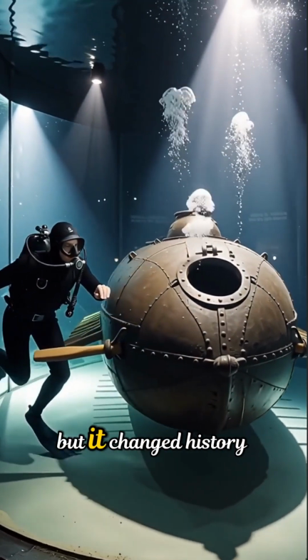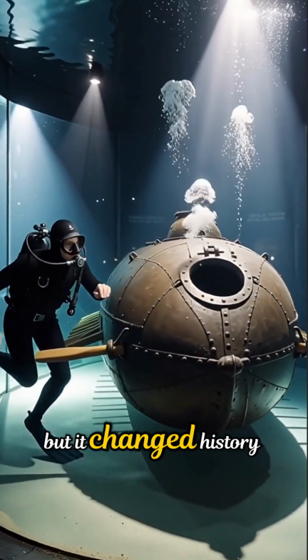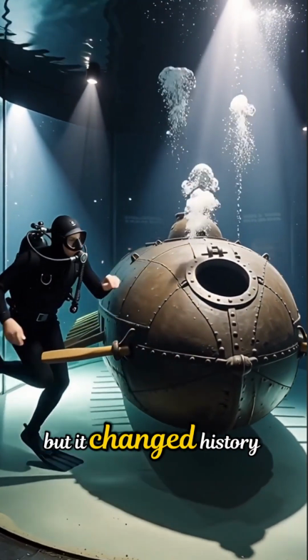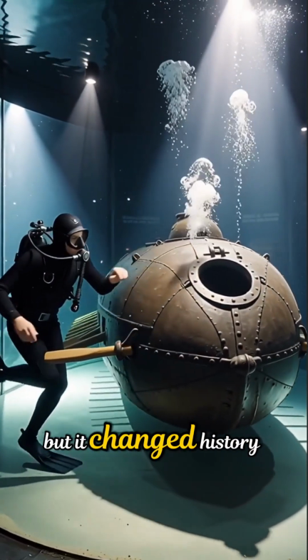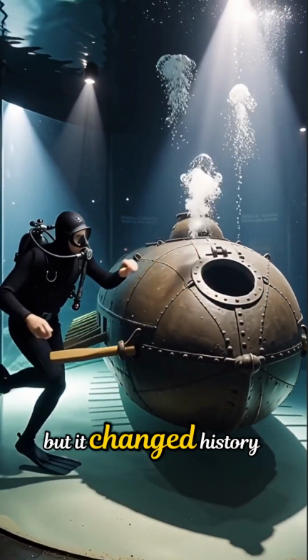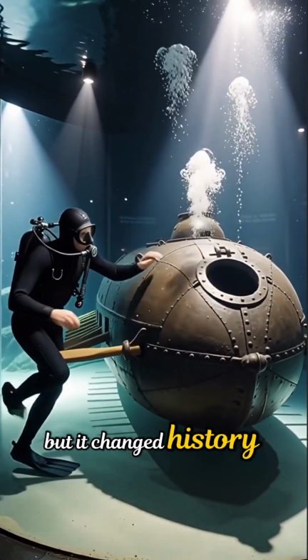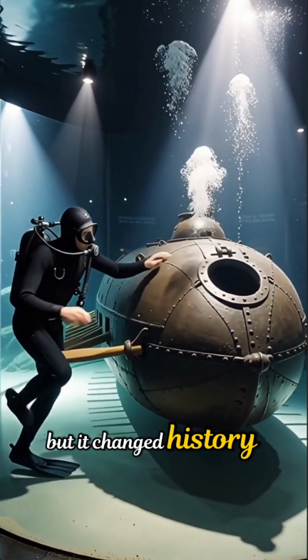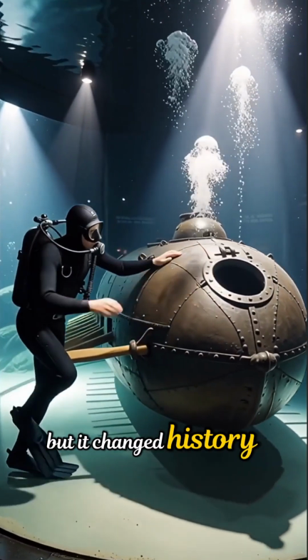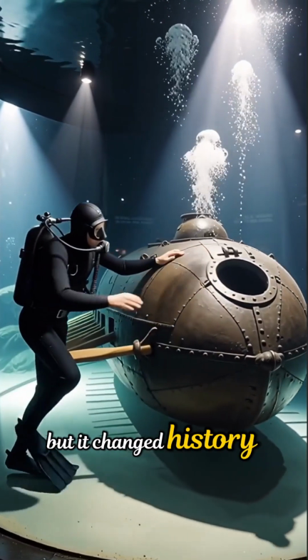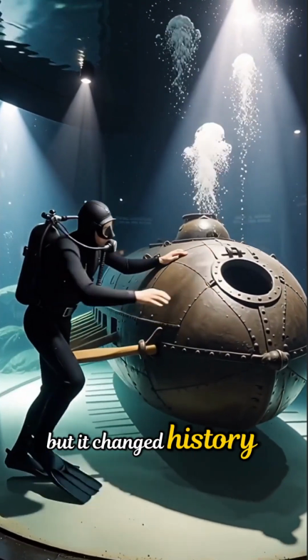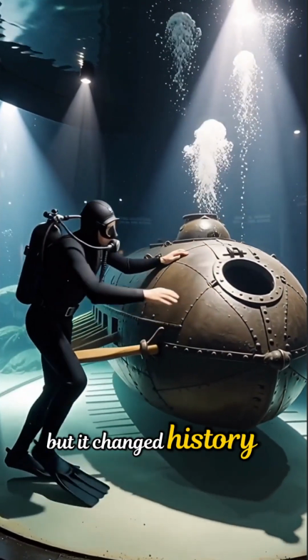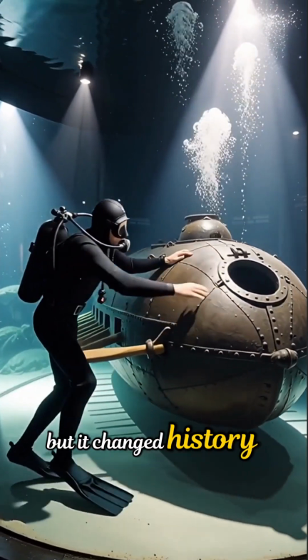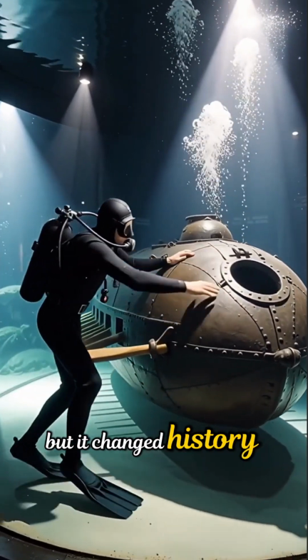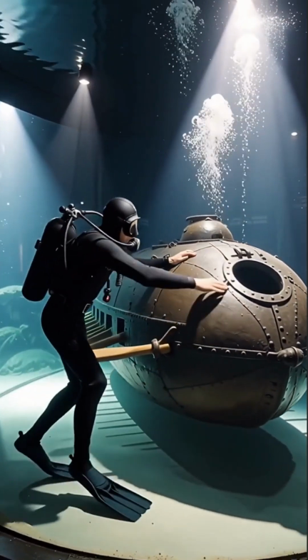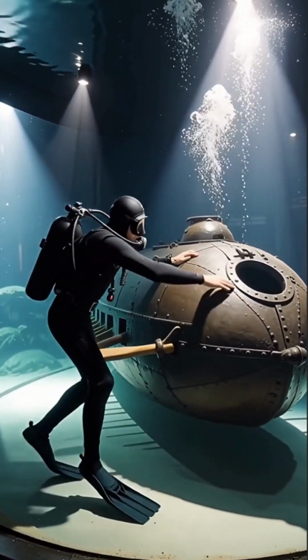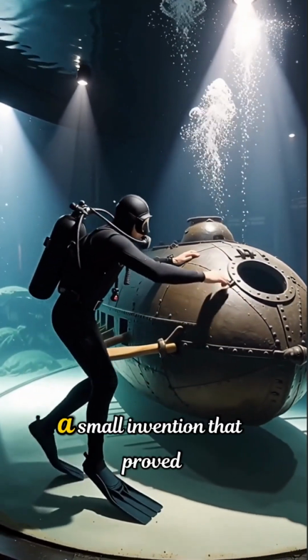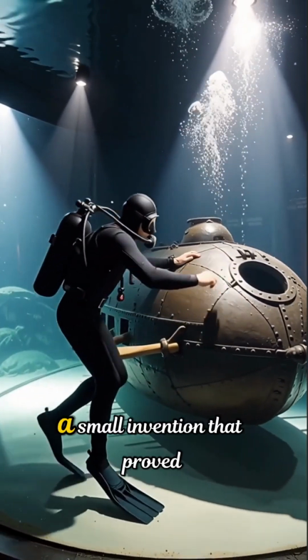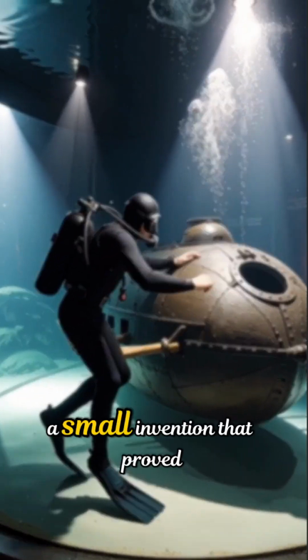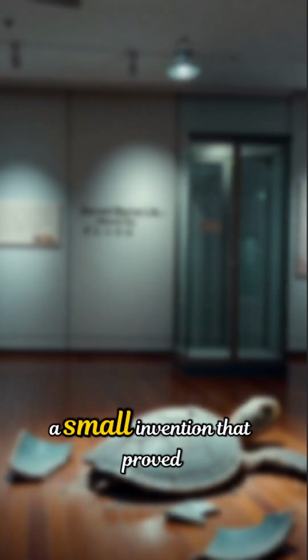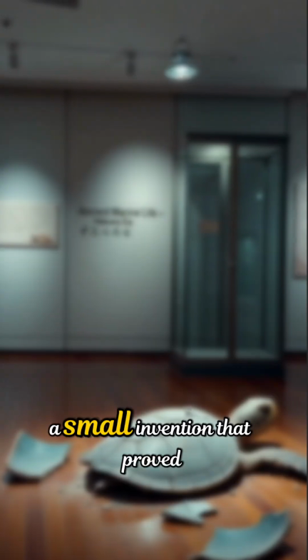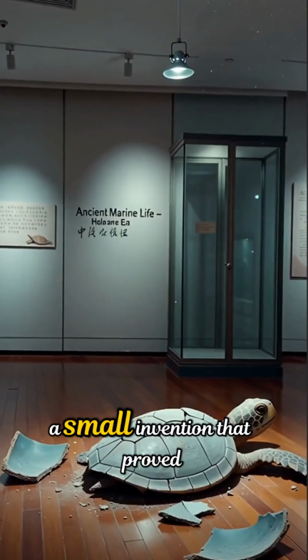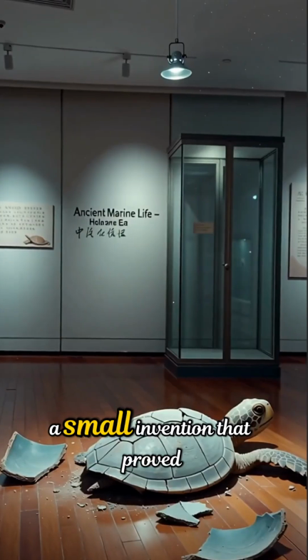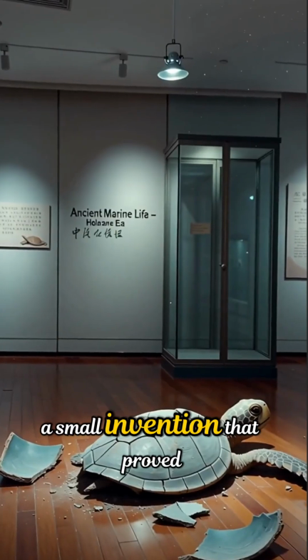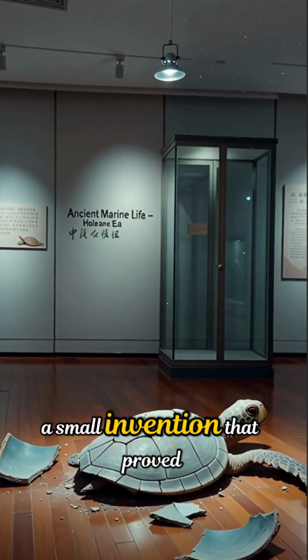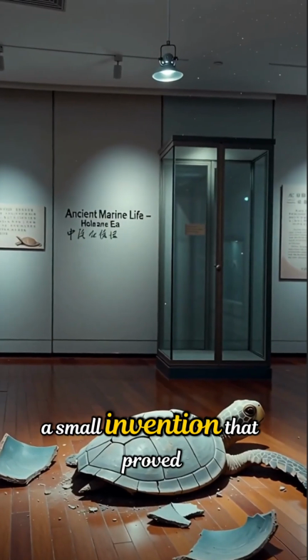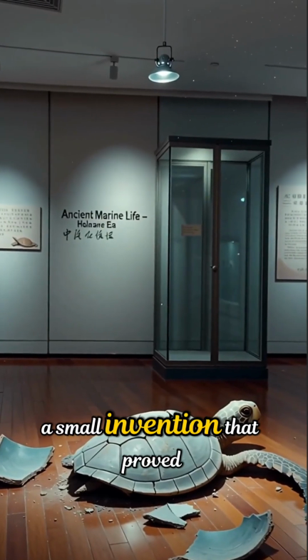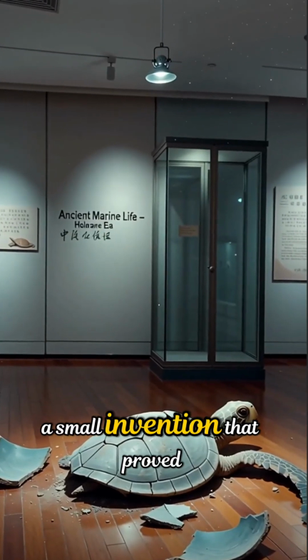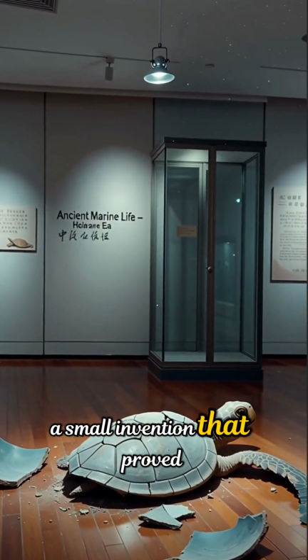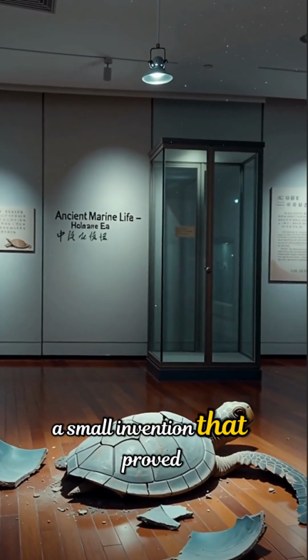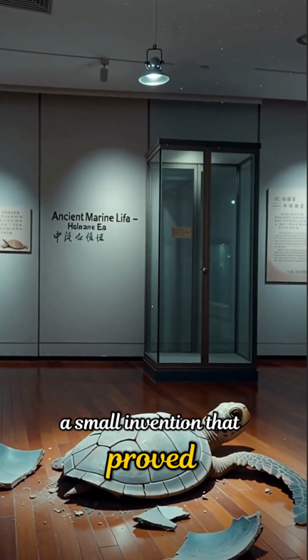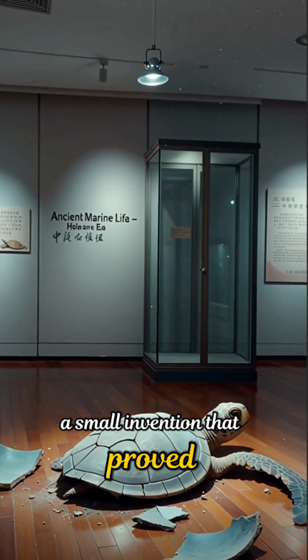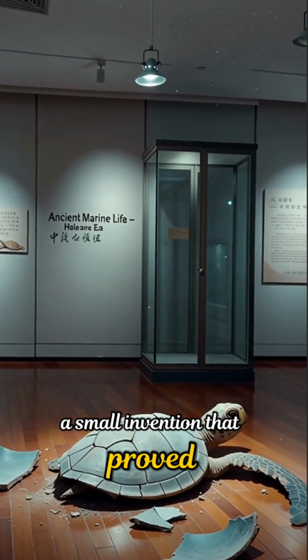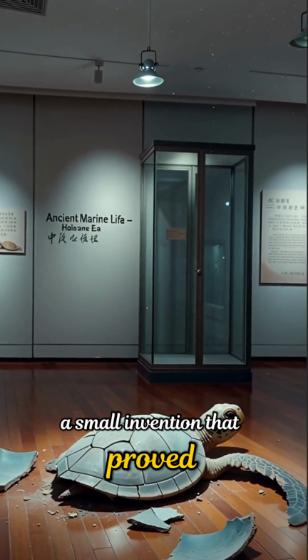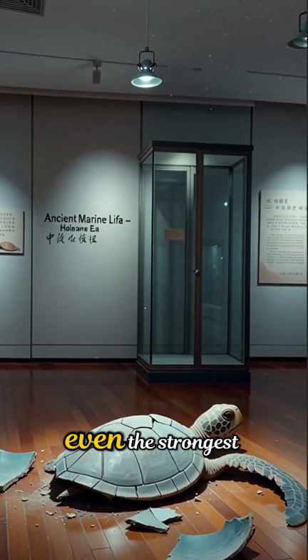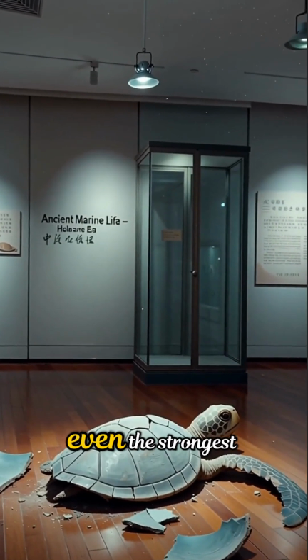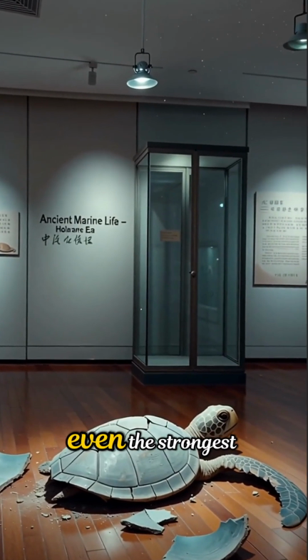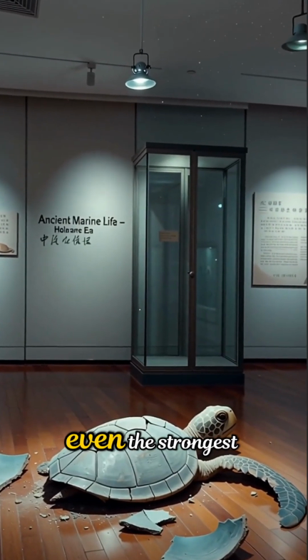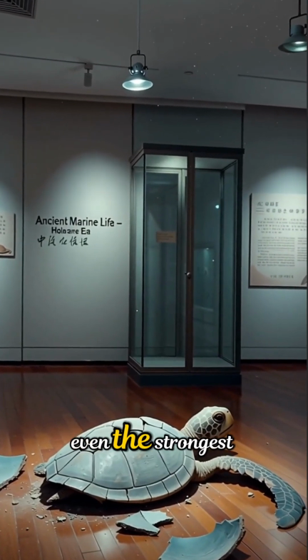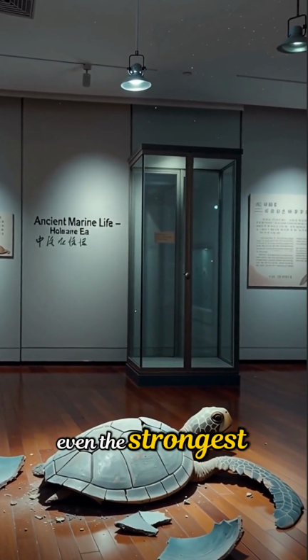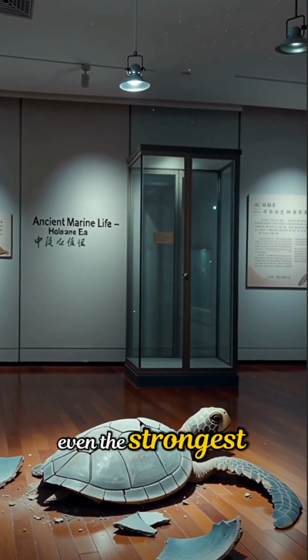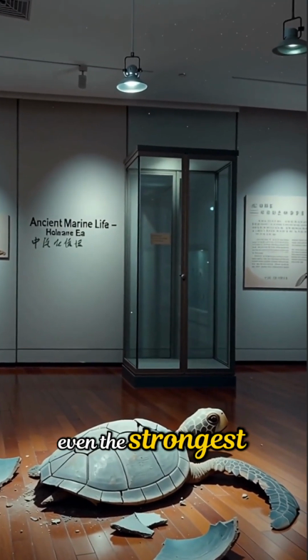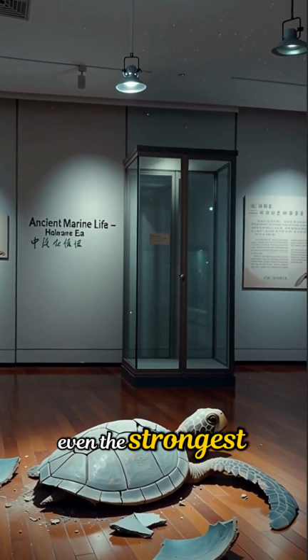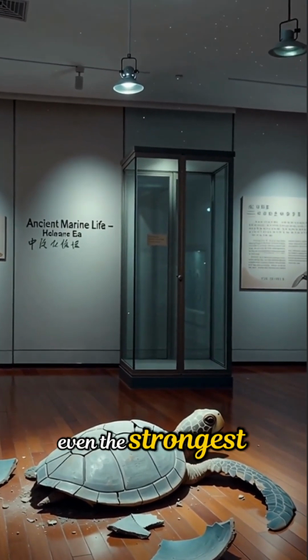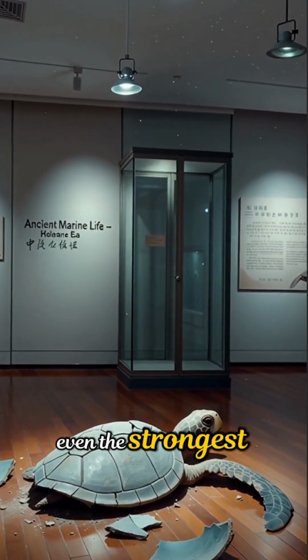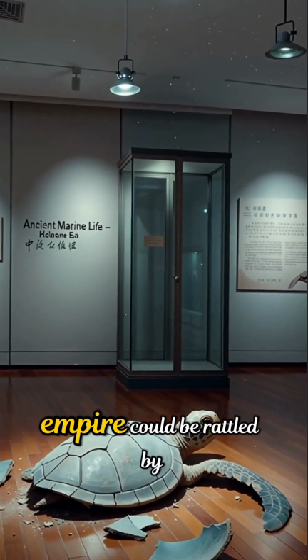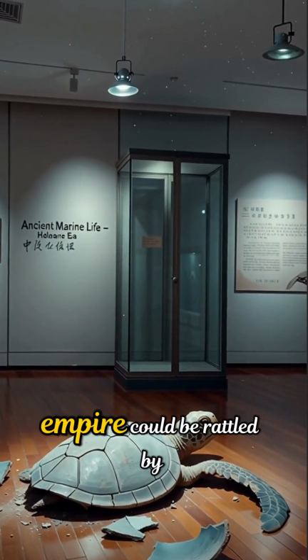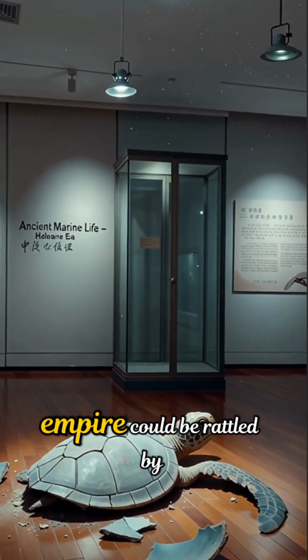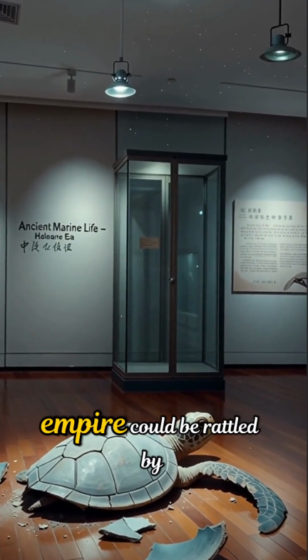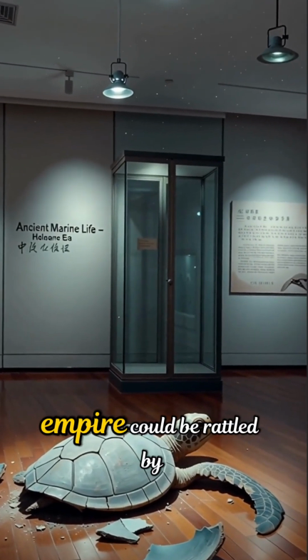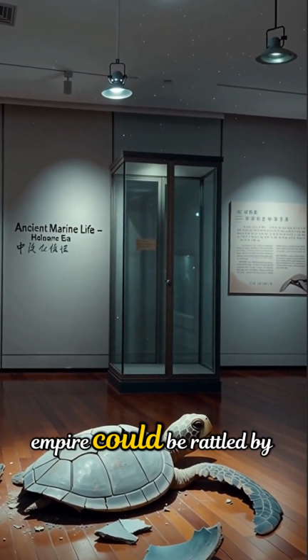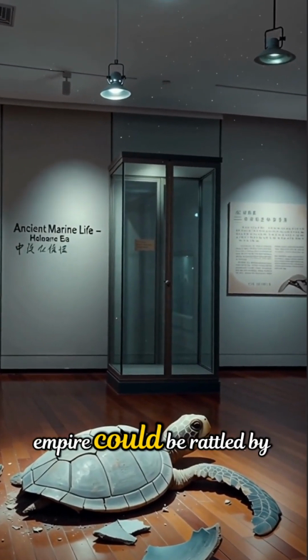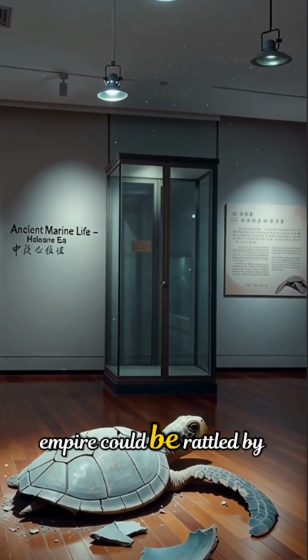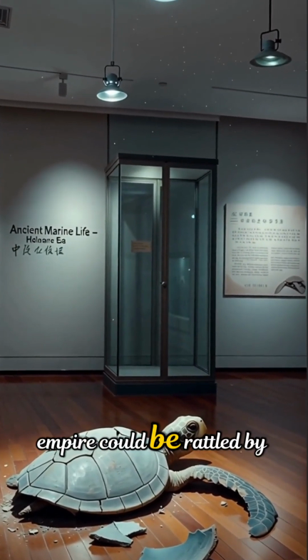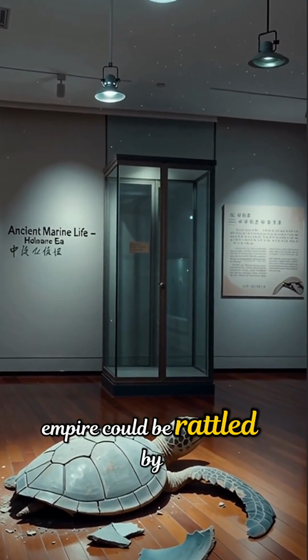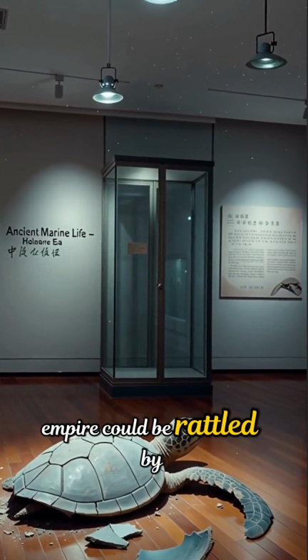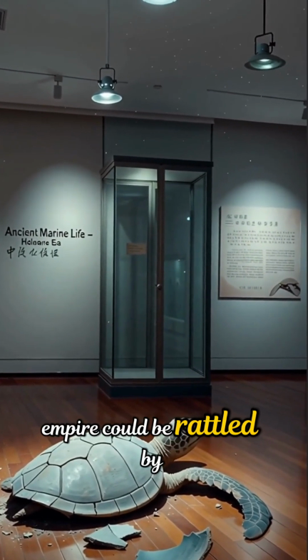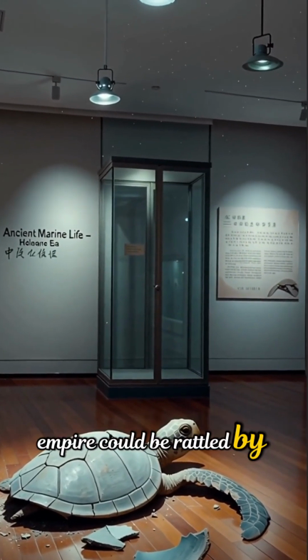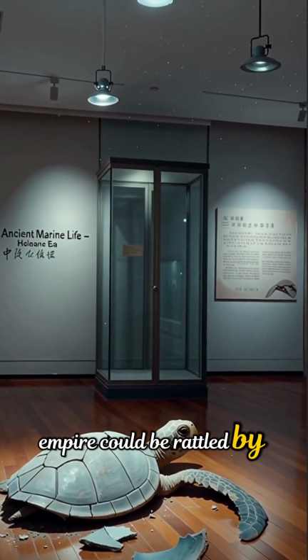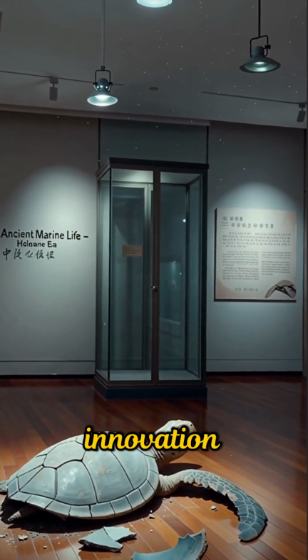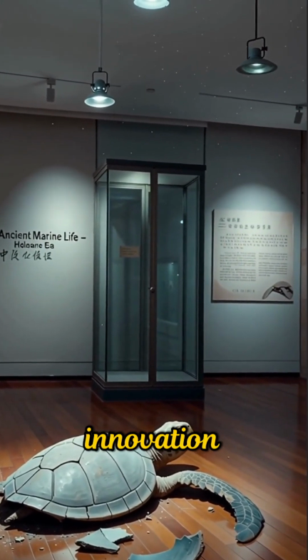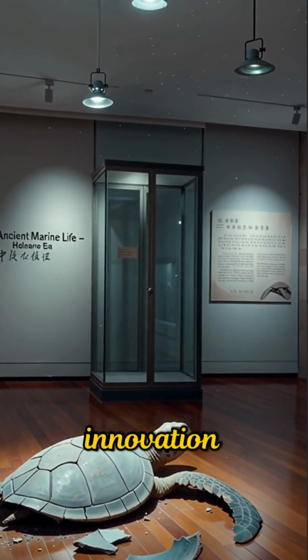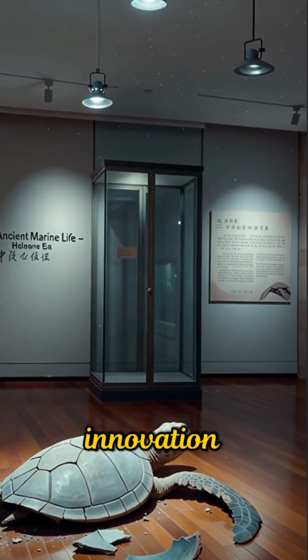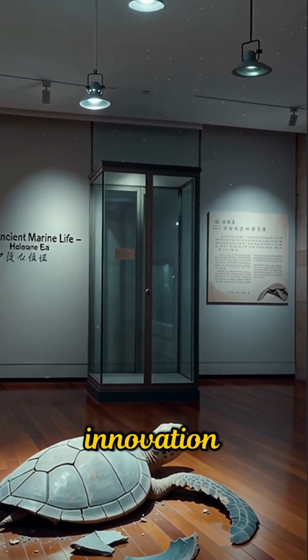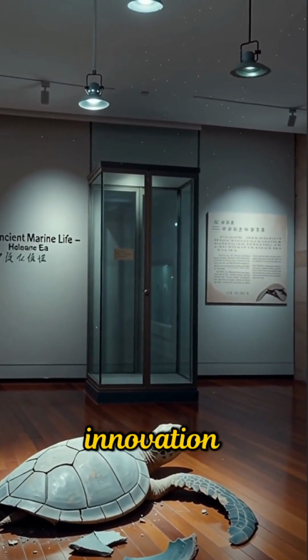The wooden Turtle never sank a ship, but it changed history — a small invention that proved even the strongest empire could be rattled by innovation.